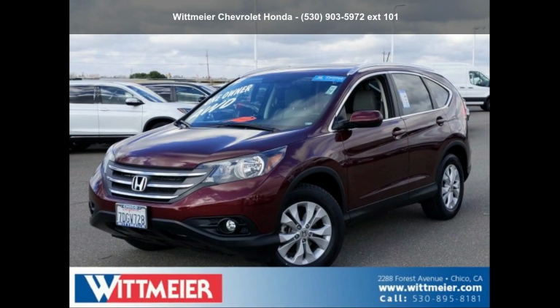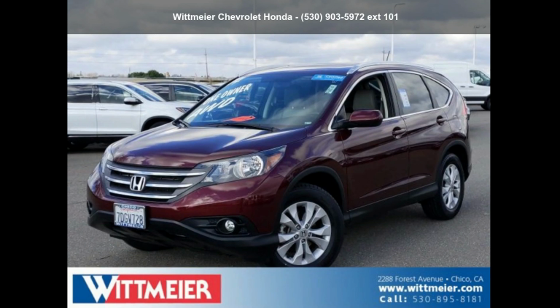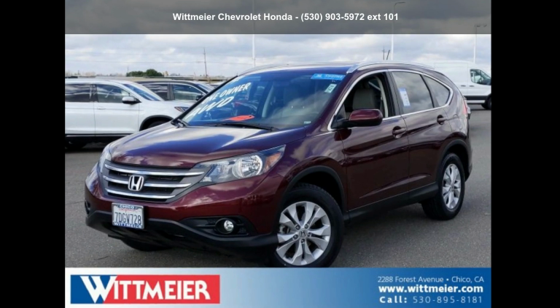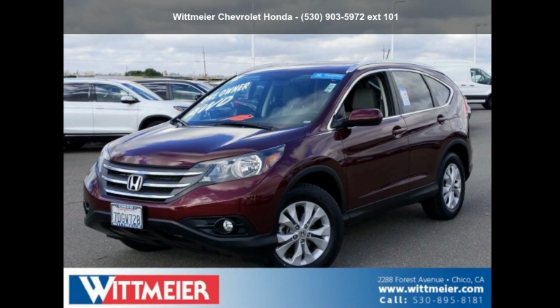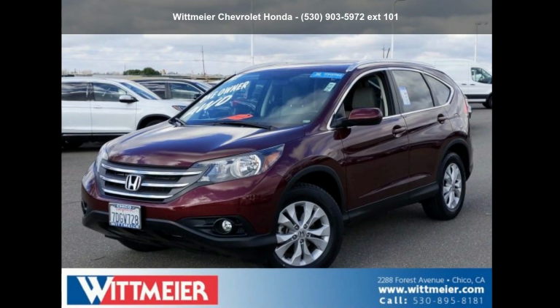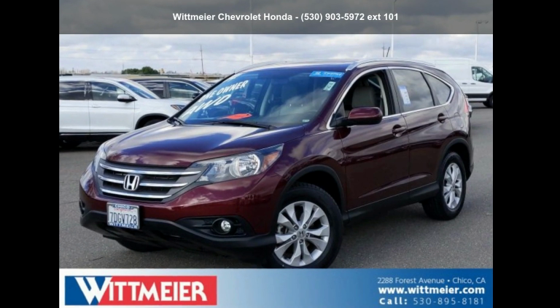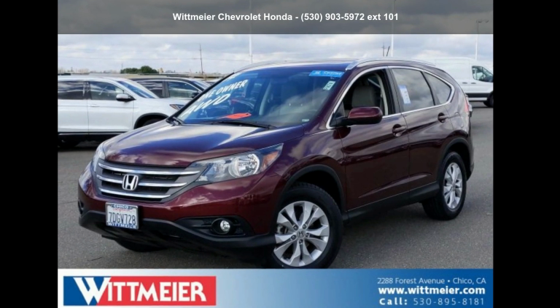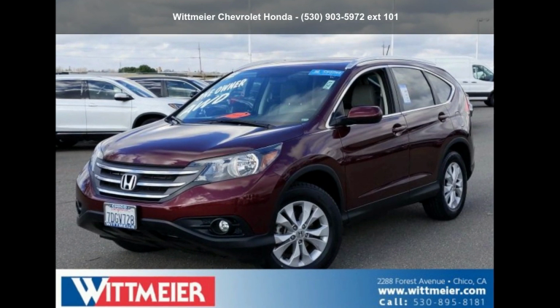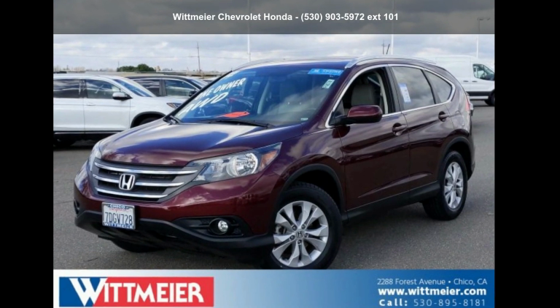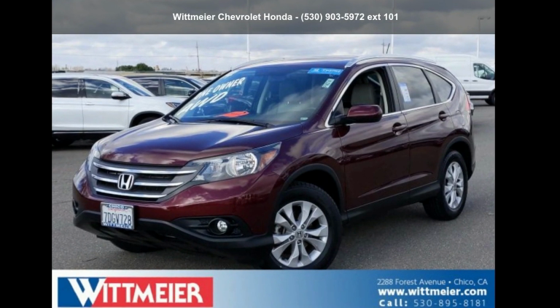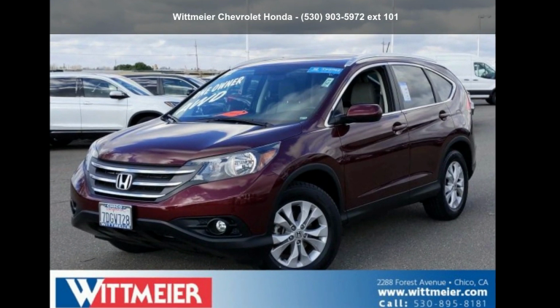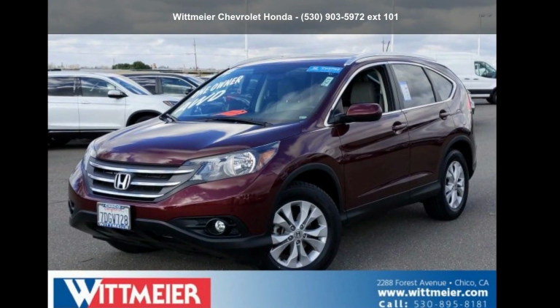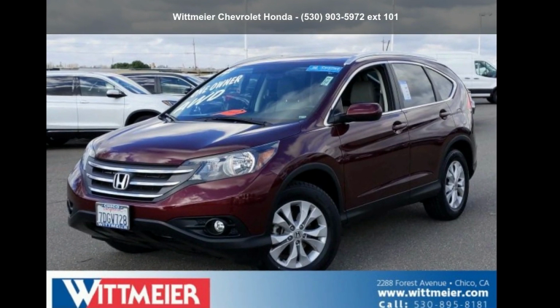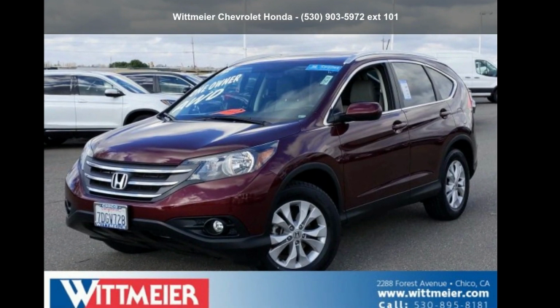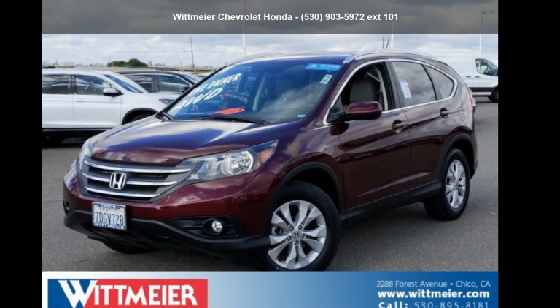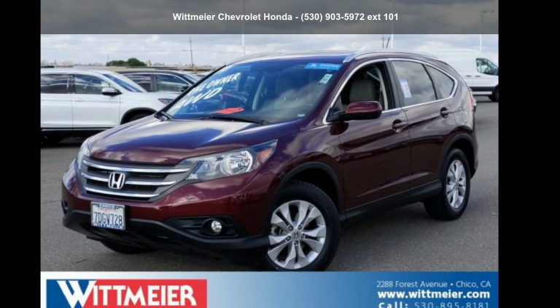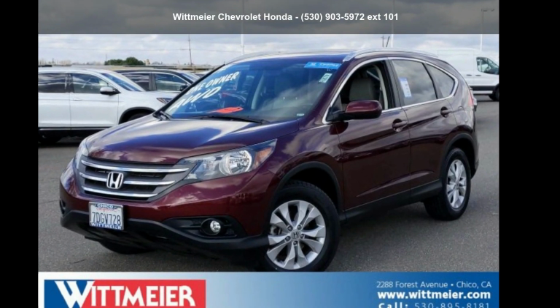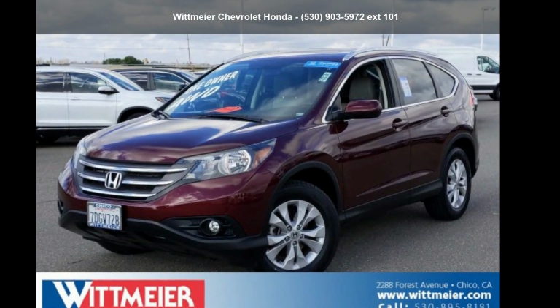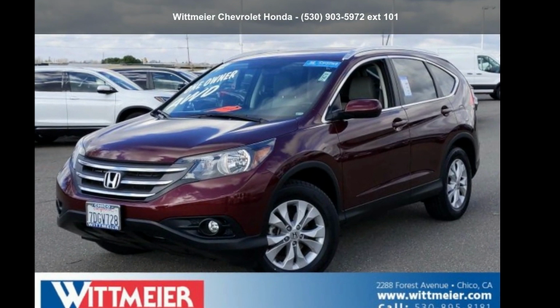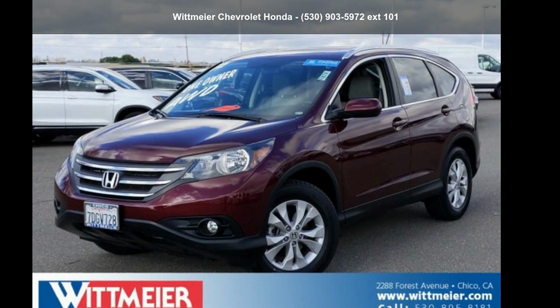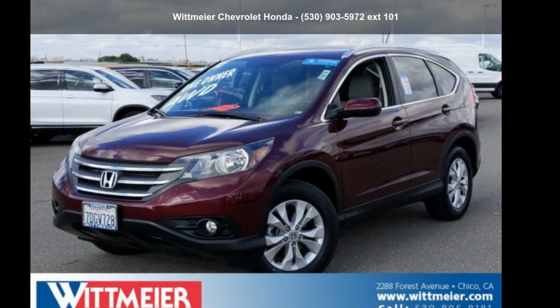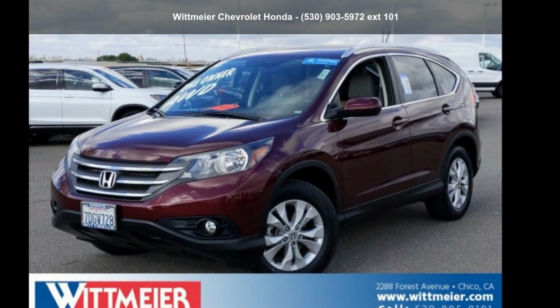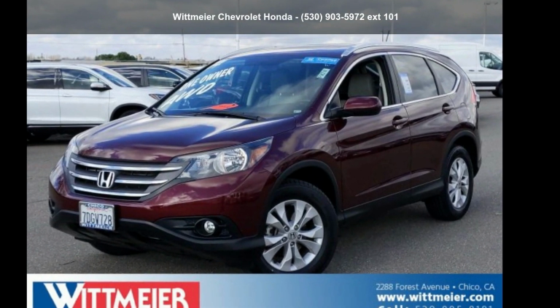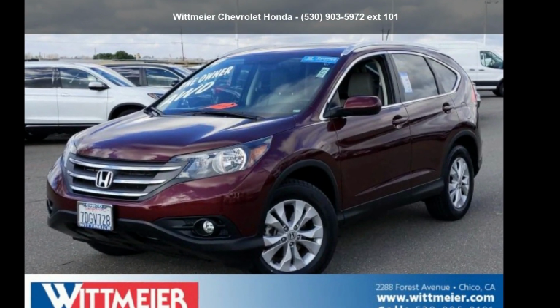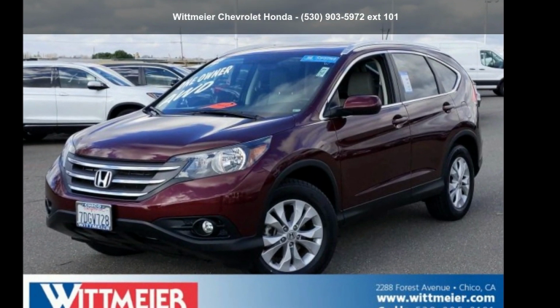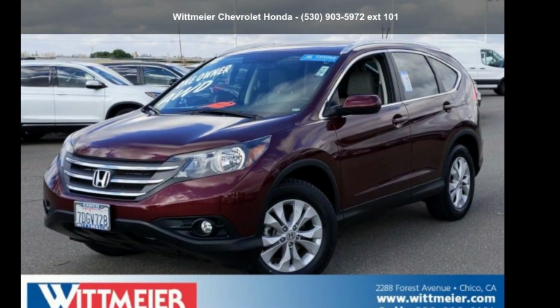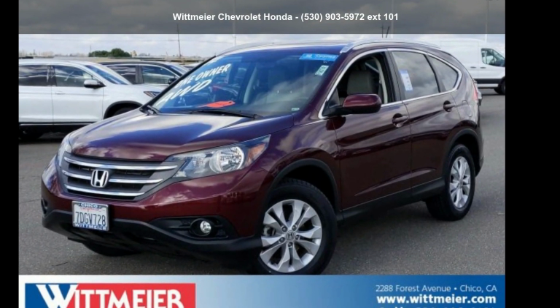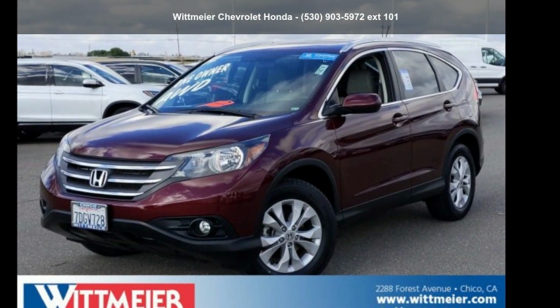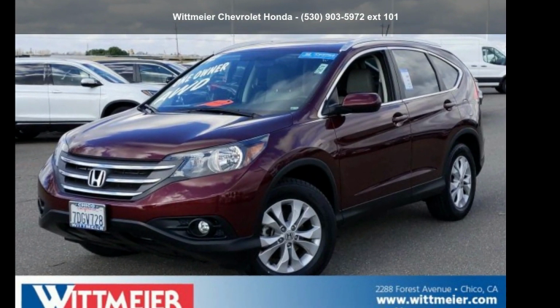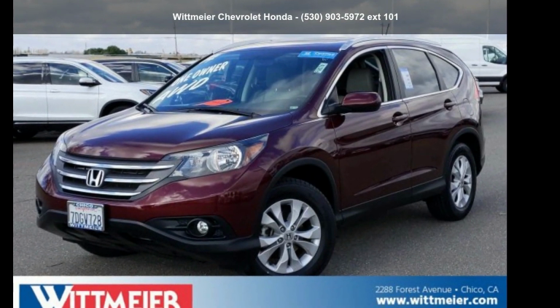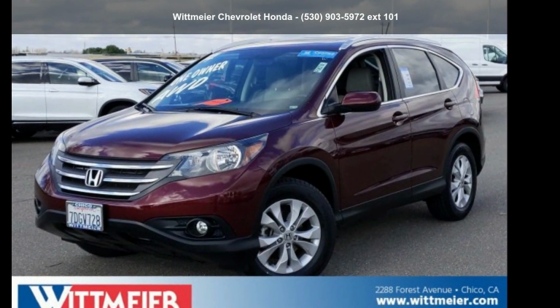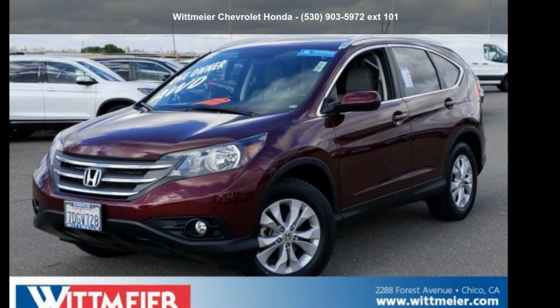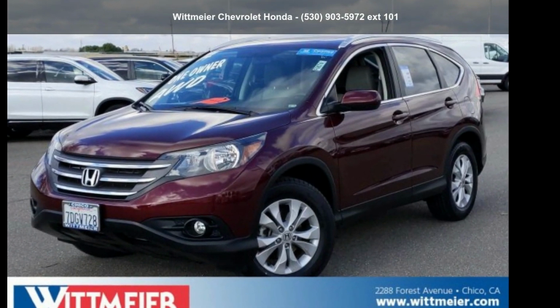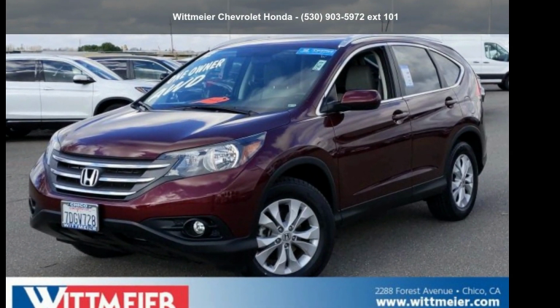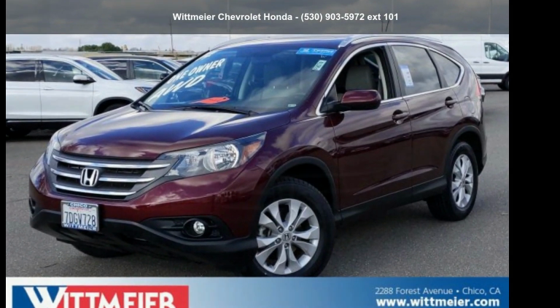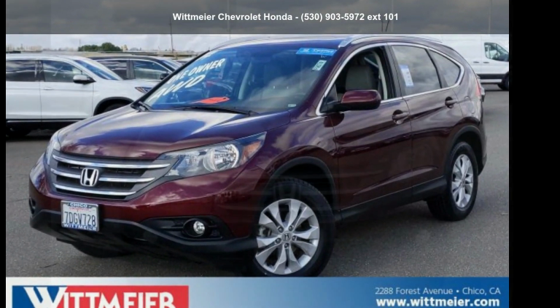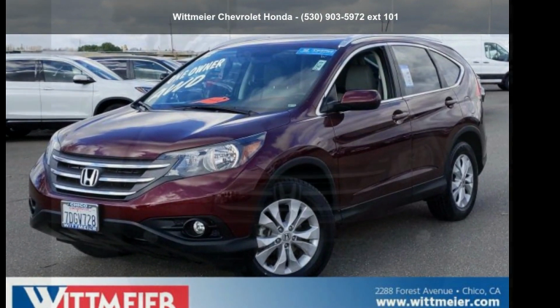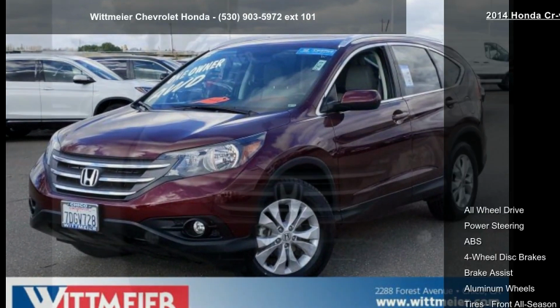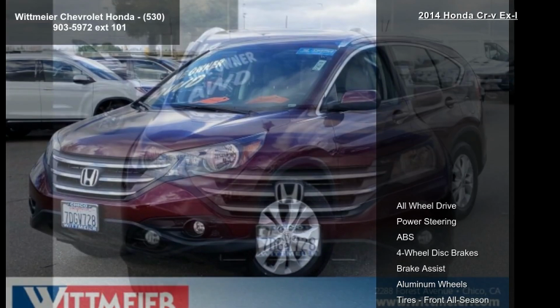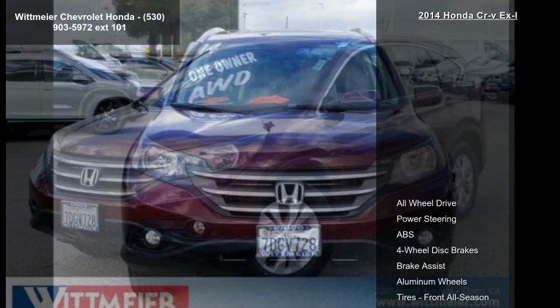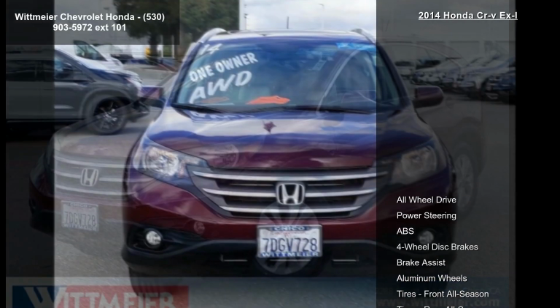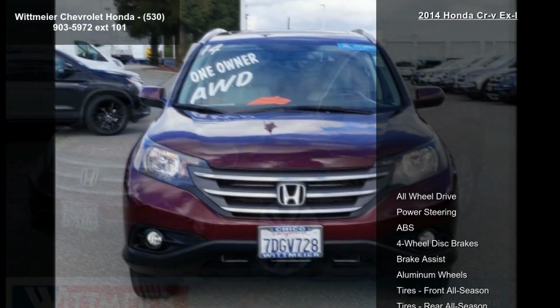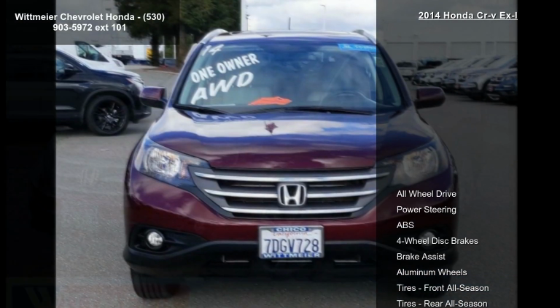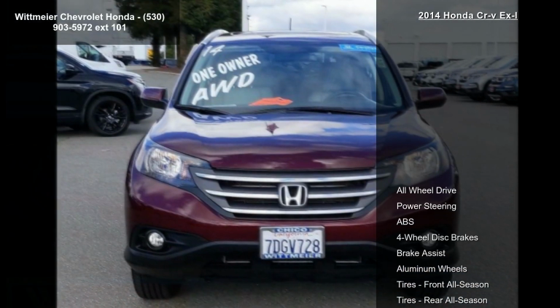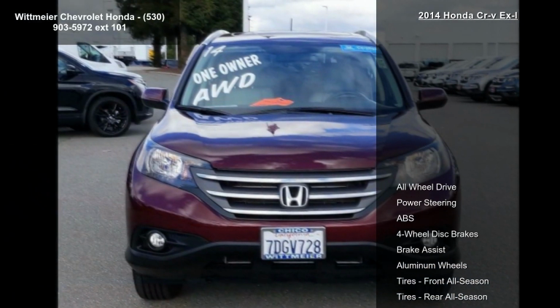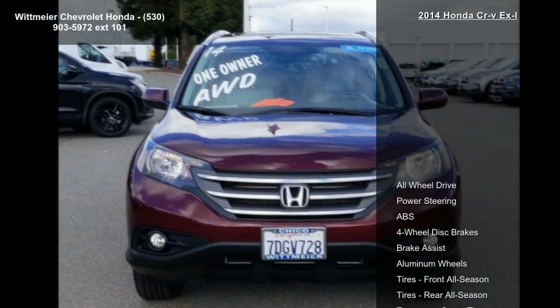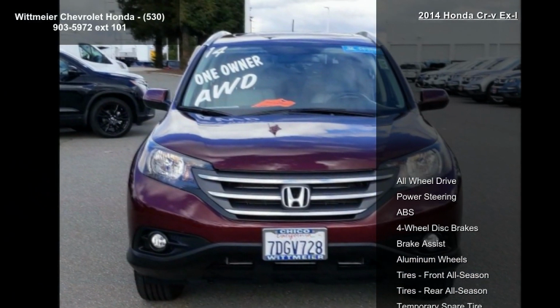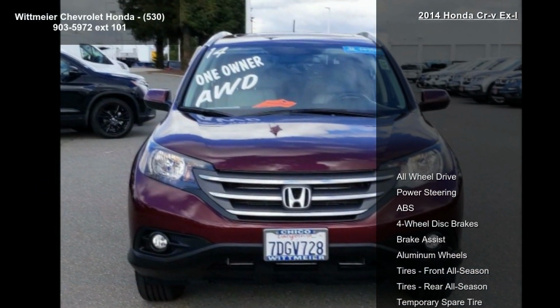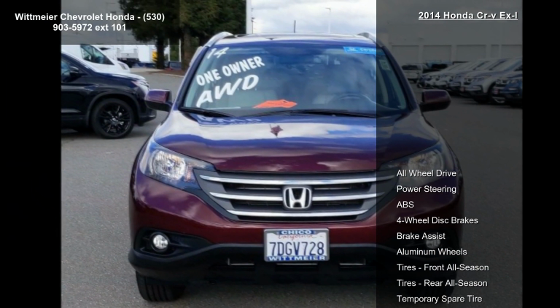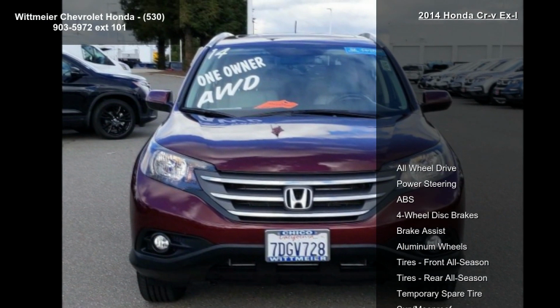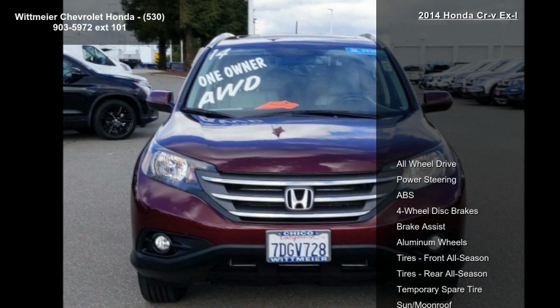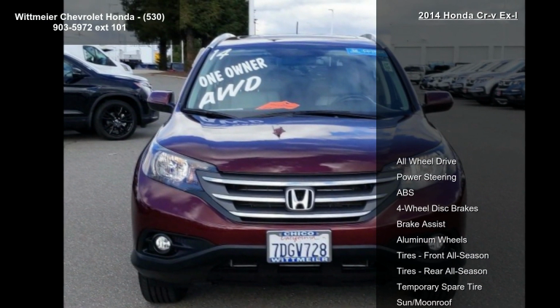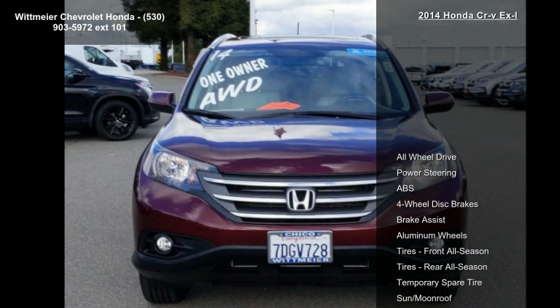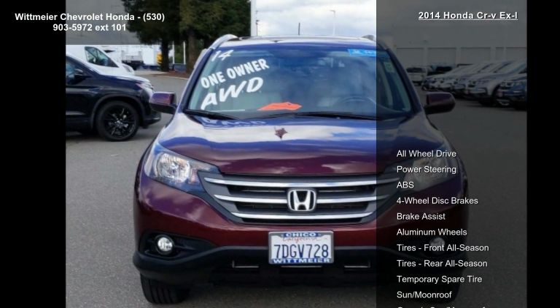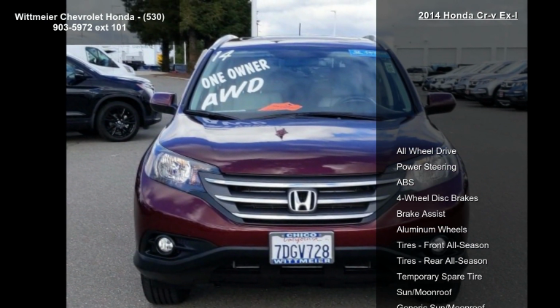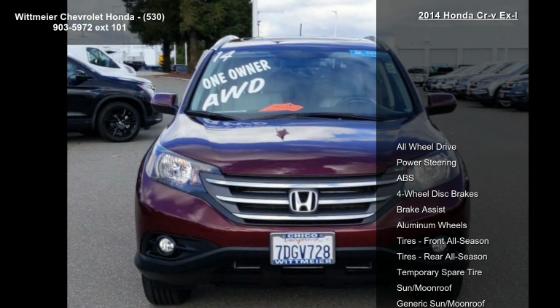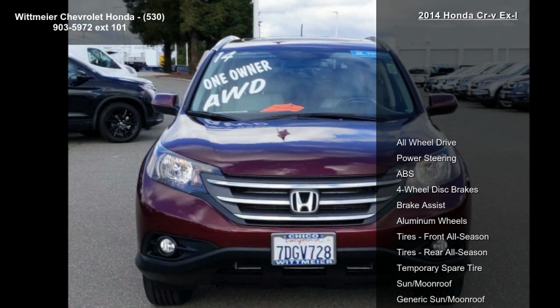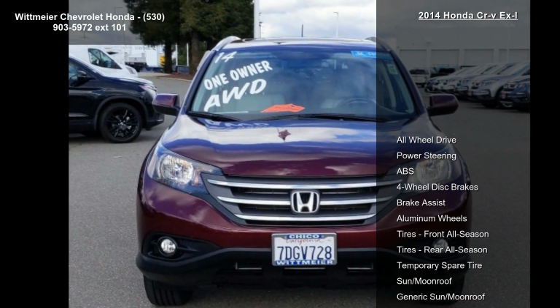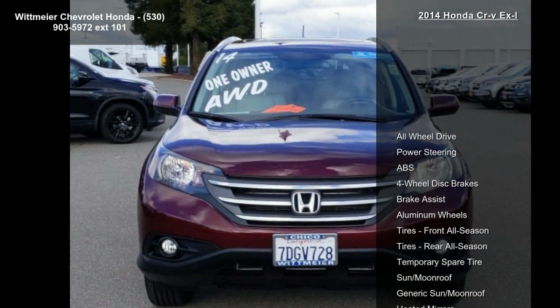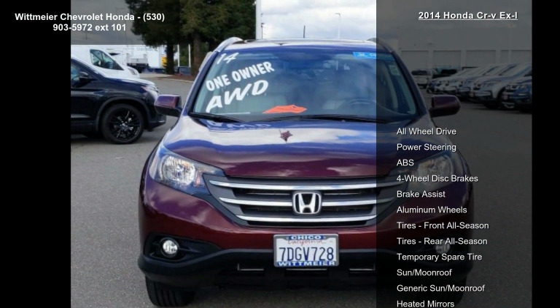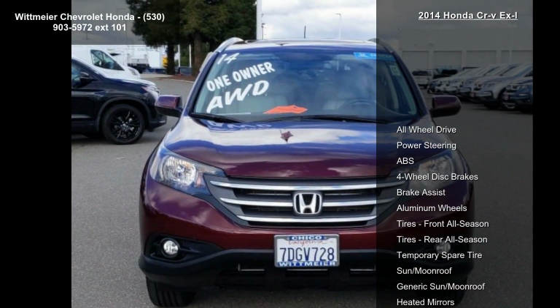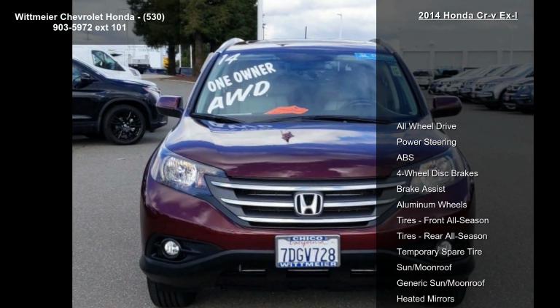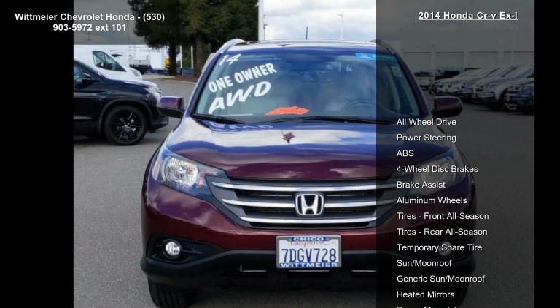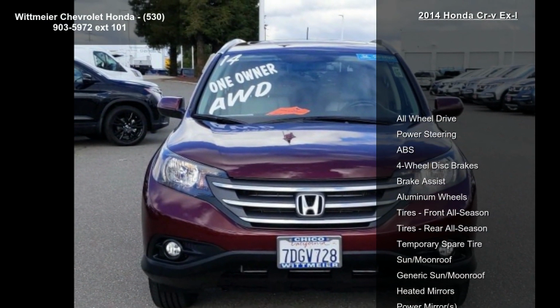Step into the Honda 2014 CR-VXL. This may be the set of wheels you've been looking for.